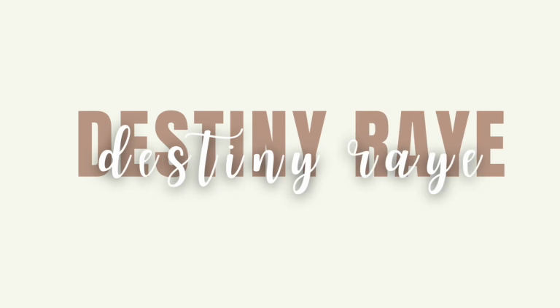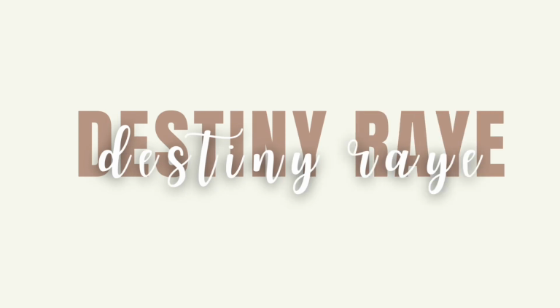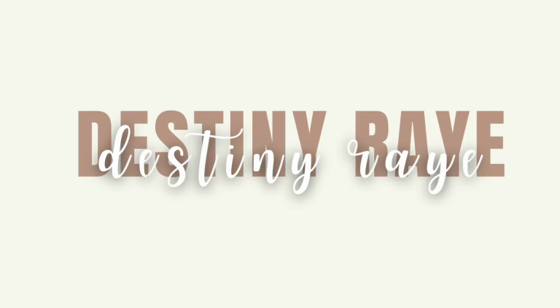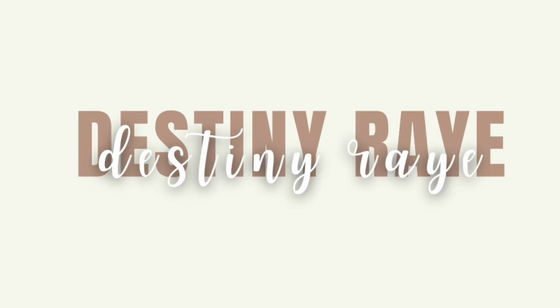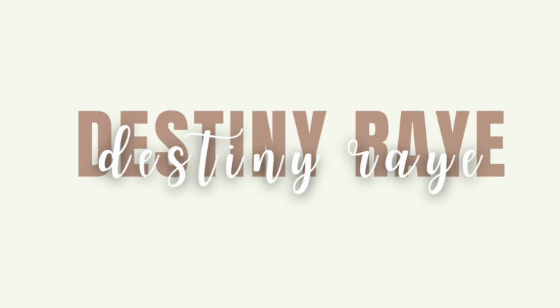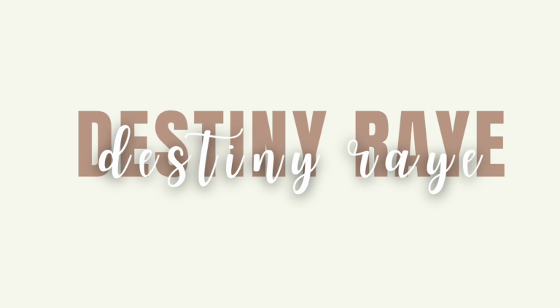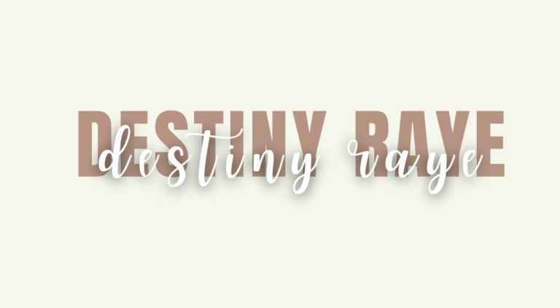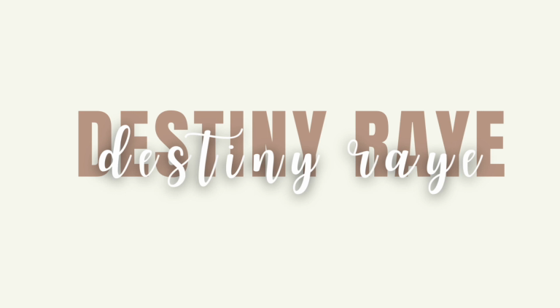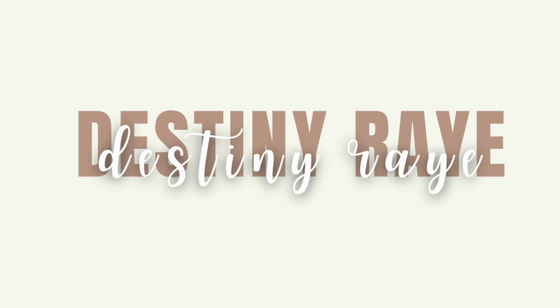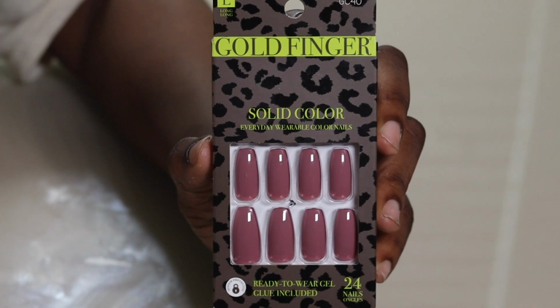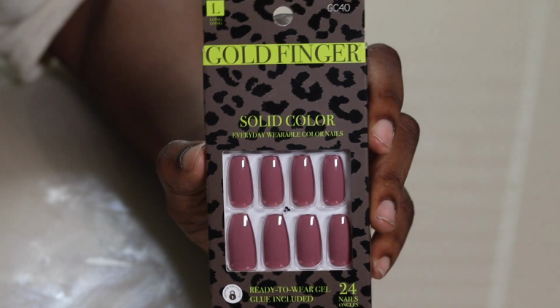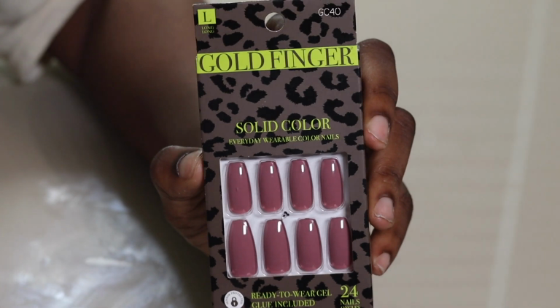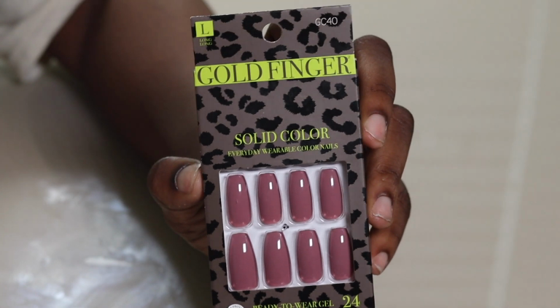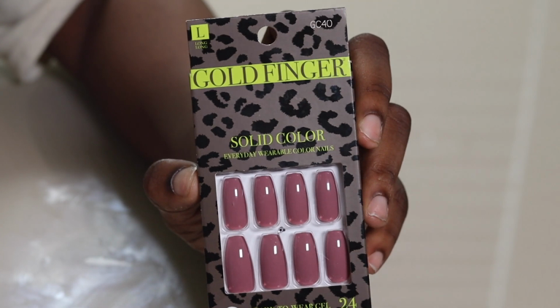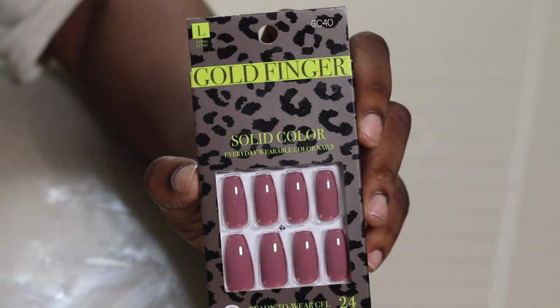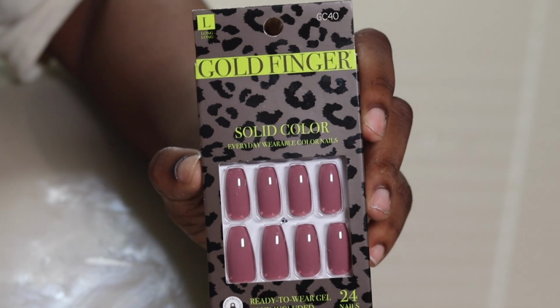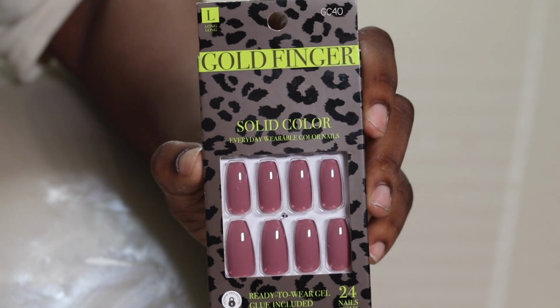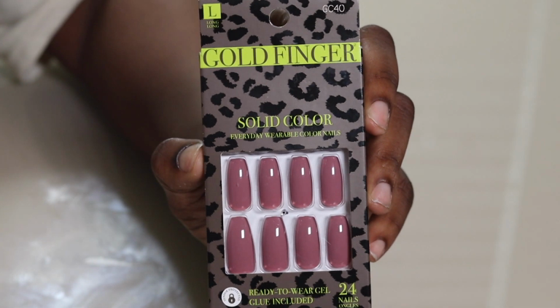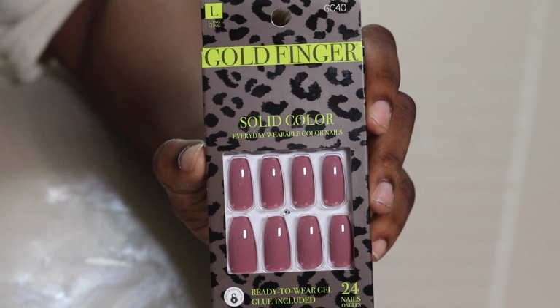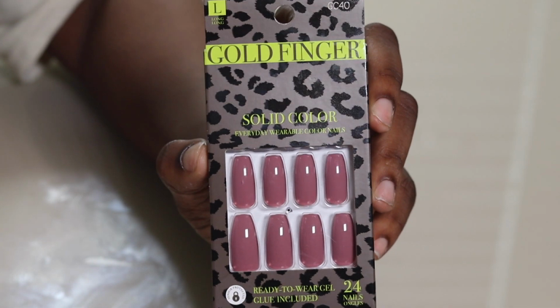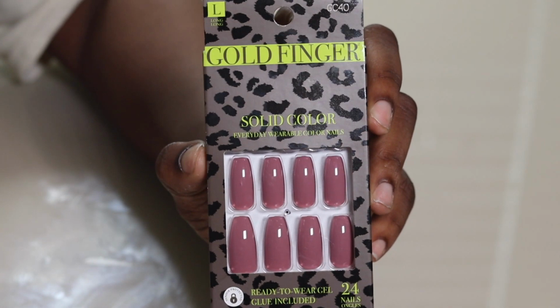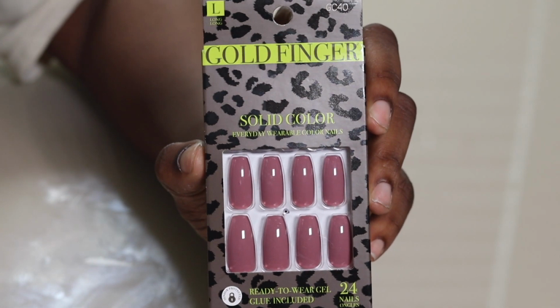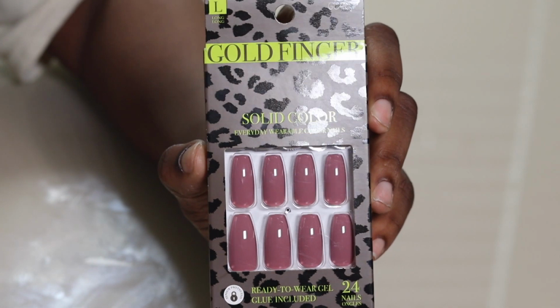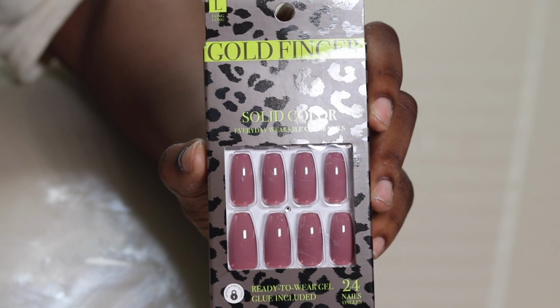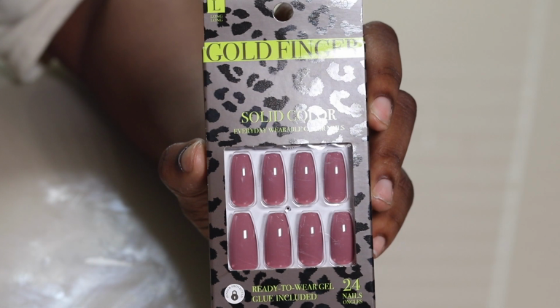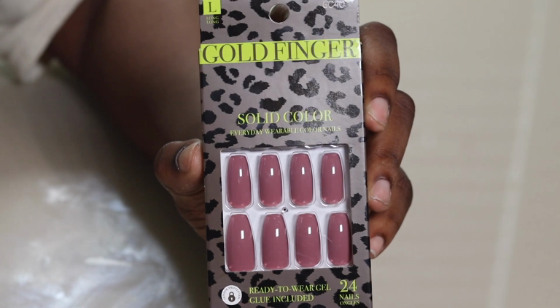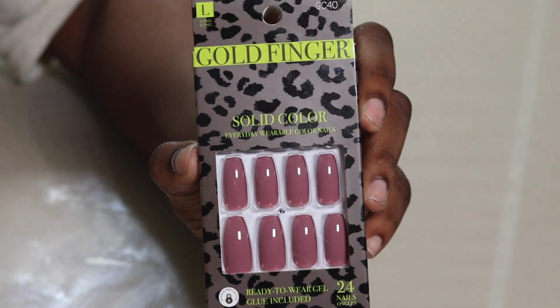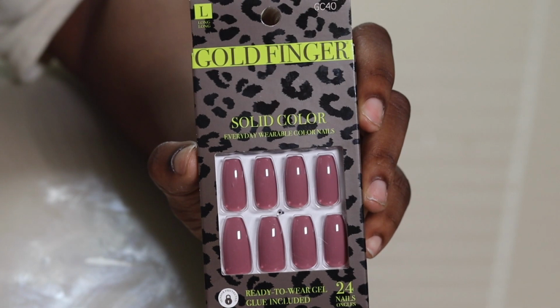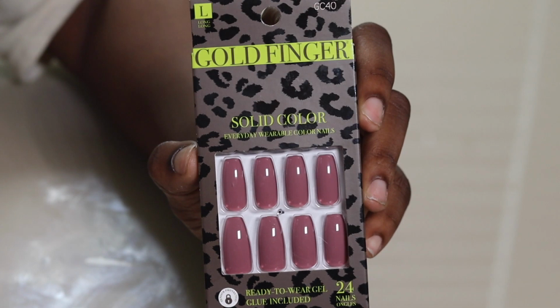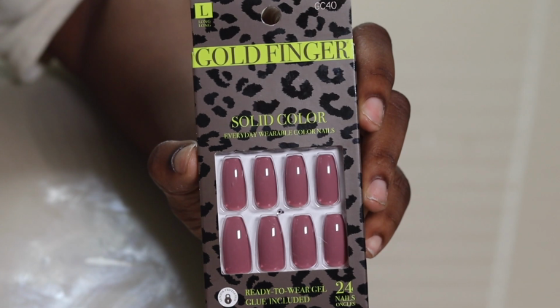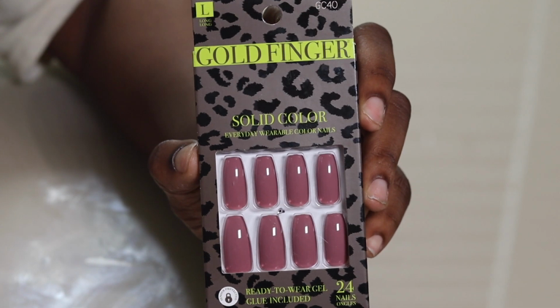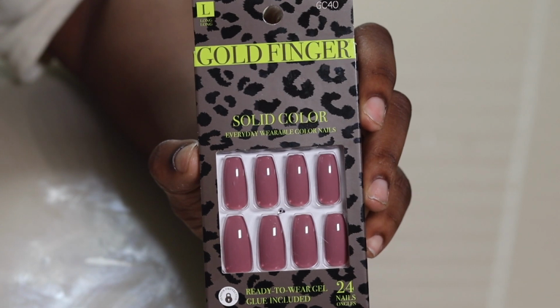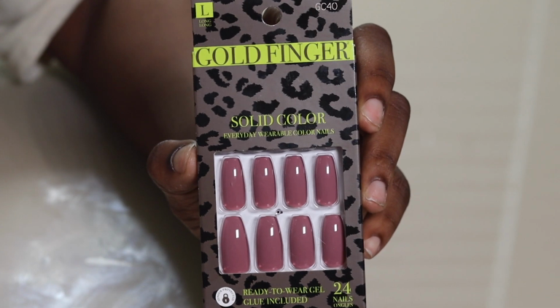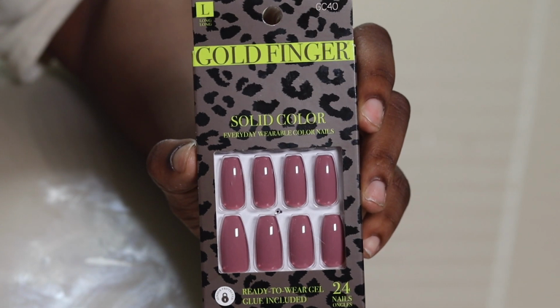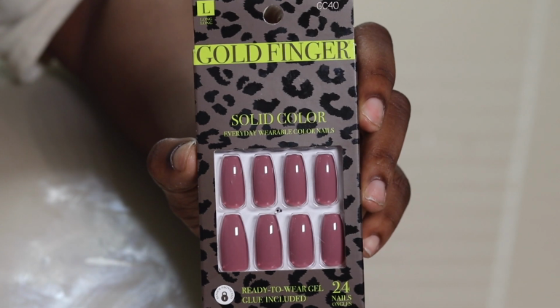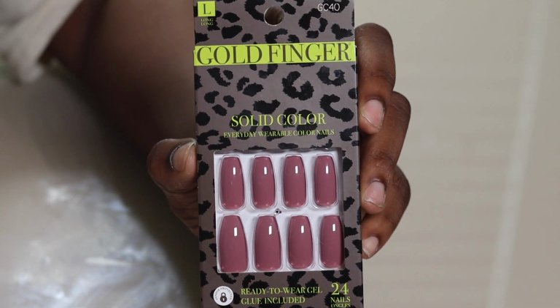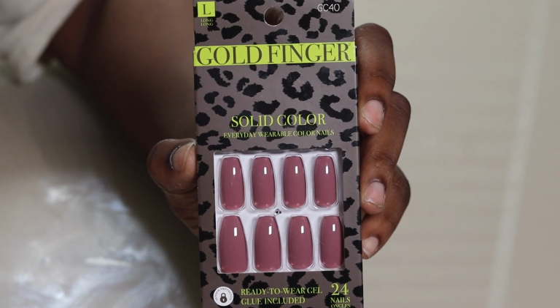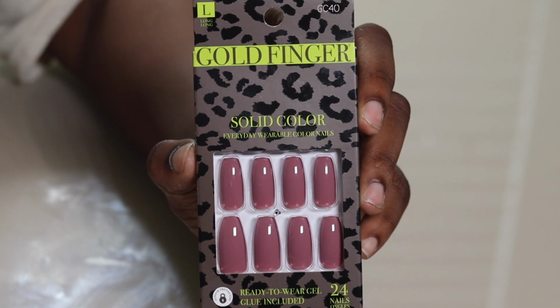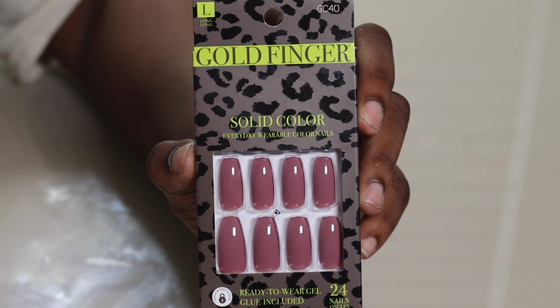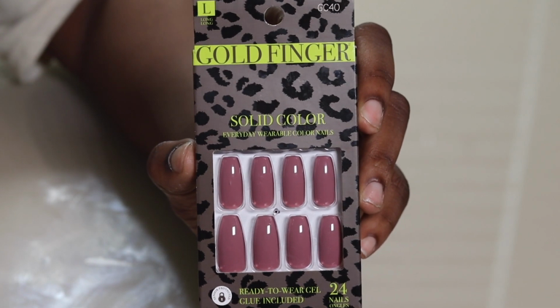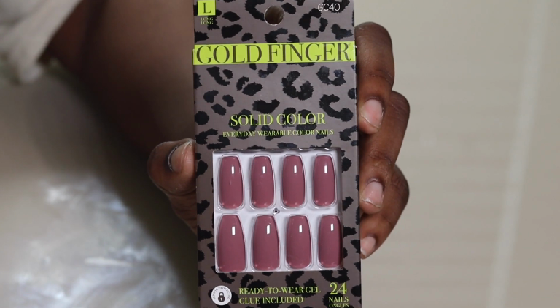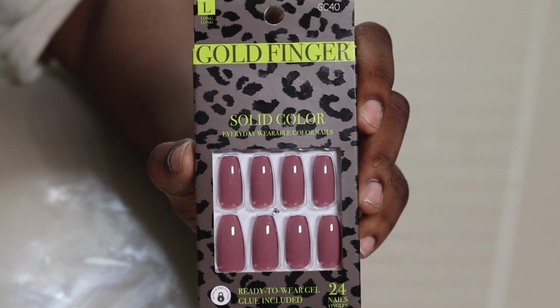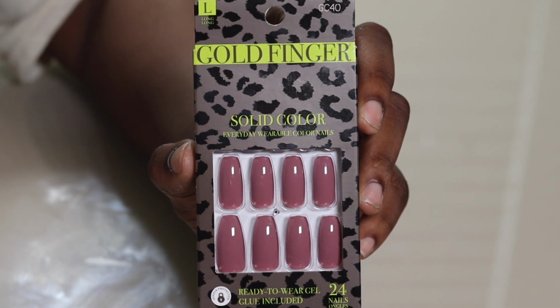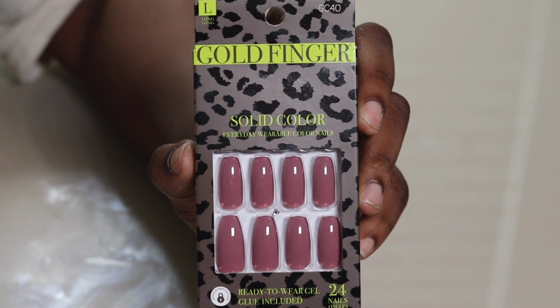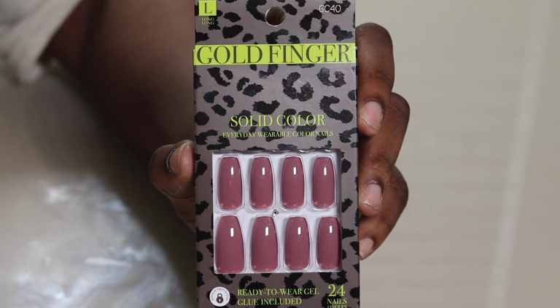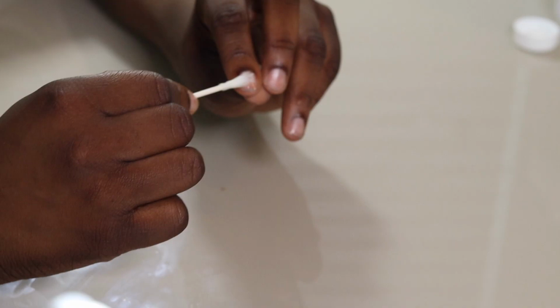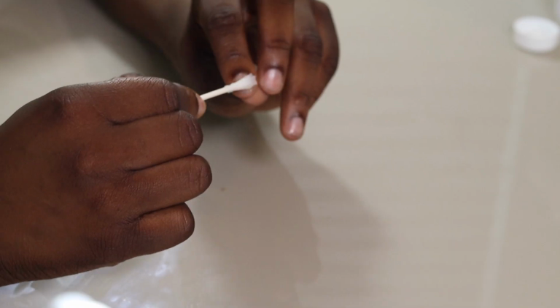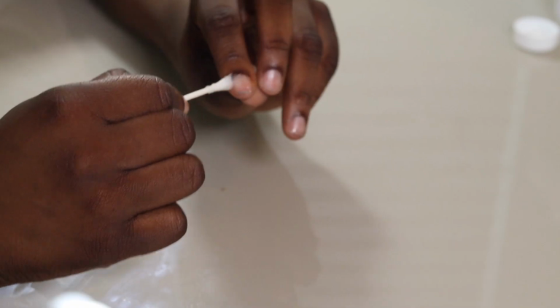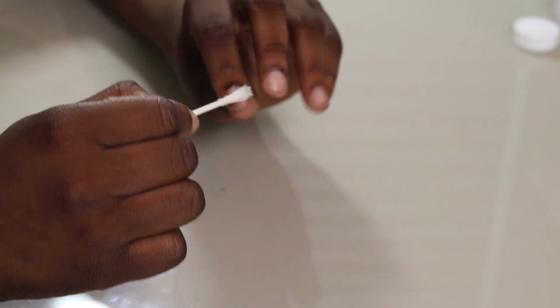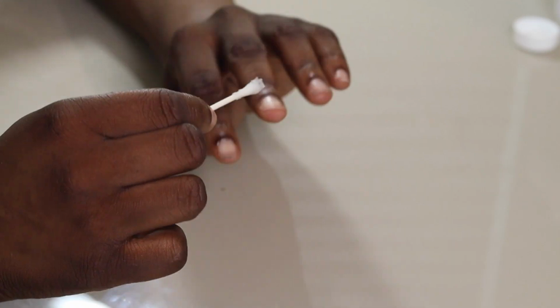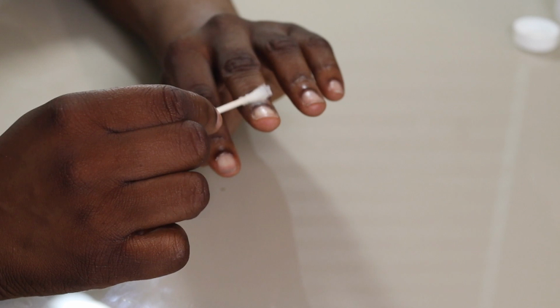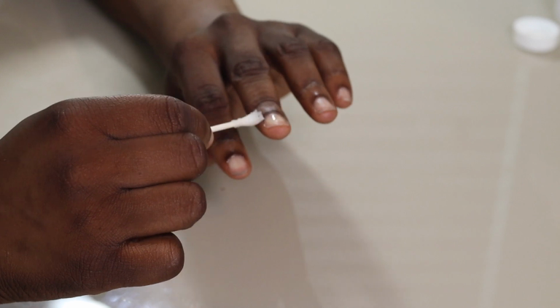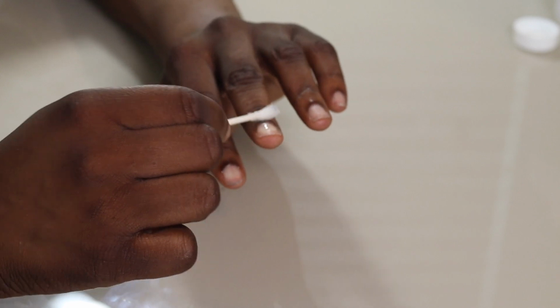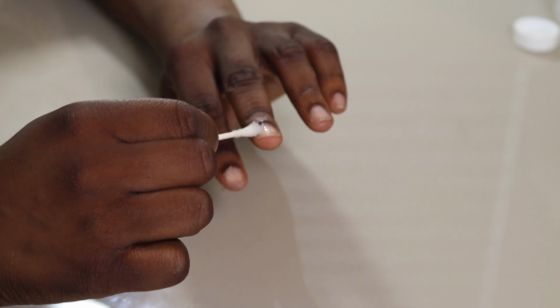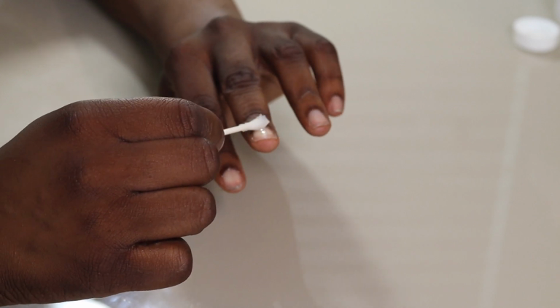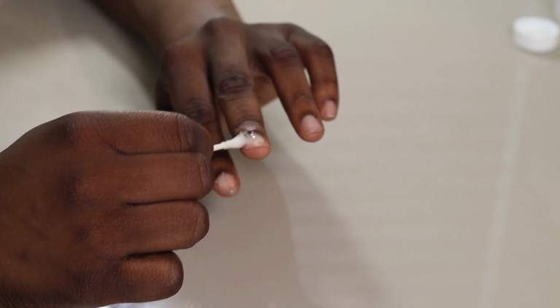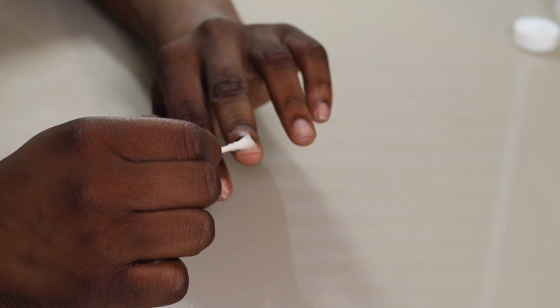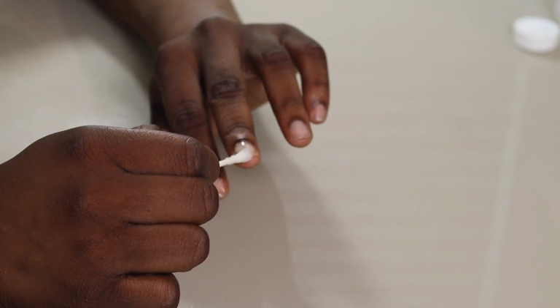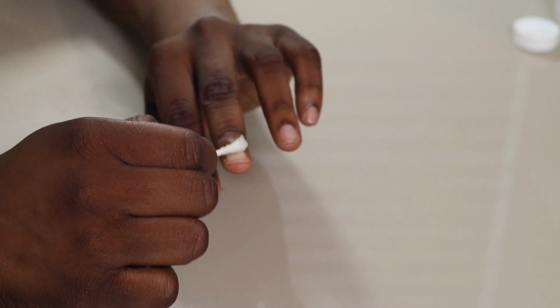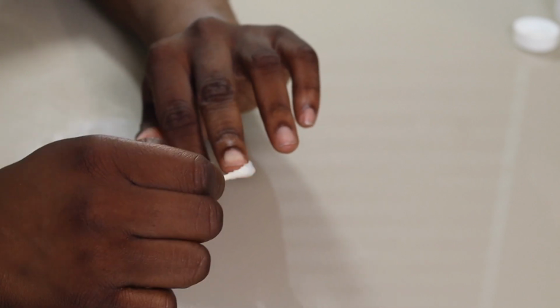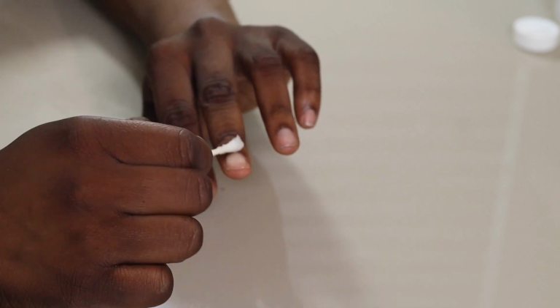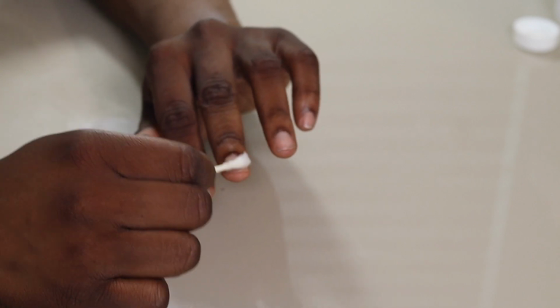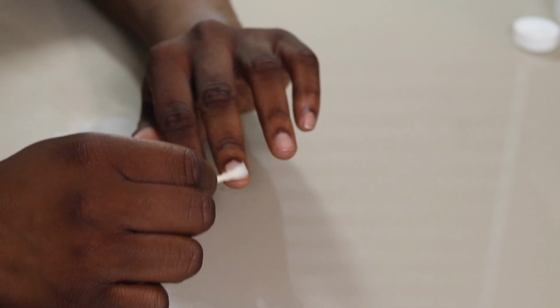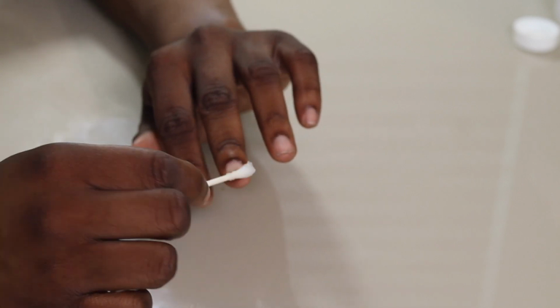For today's nails I'm going to be using Goldfinger in the color GC40. It is a soft purple pinkish color.